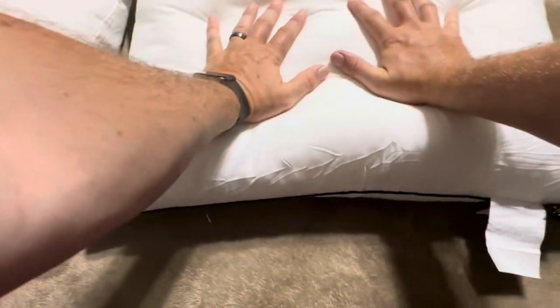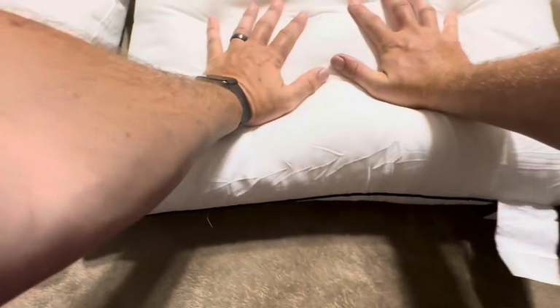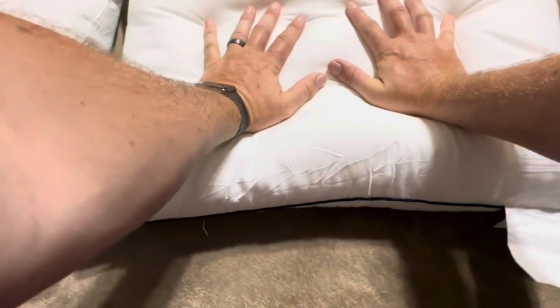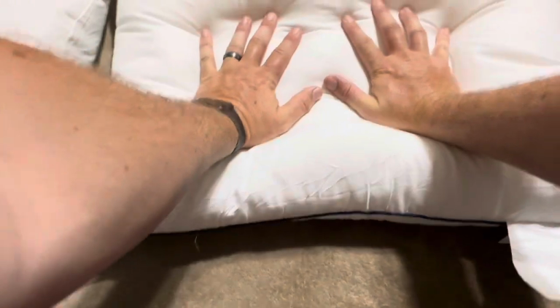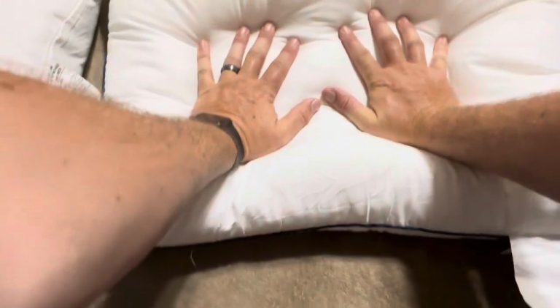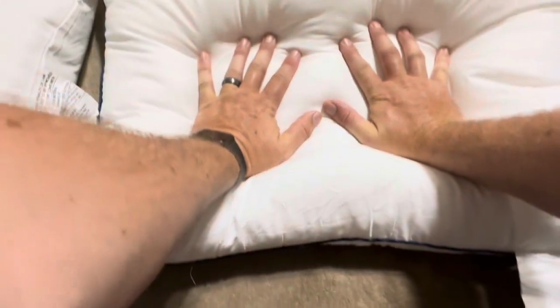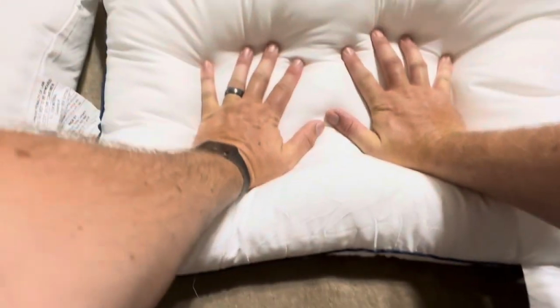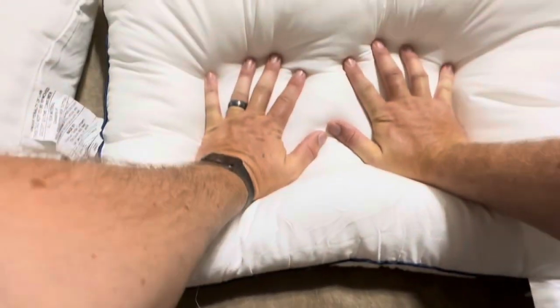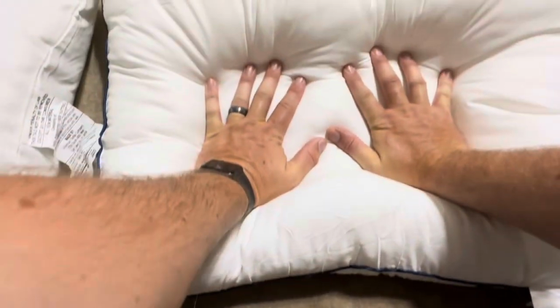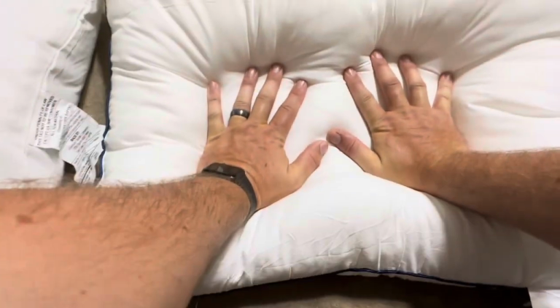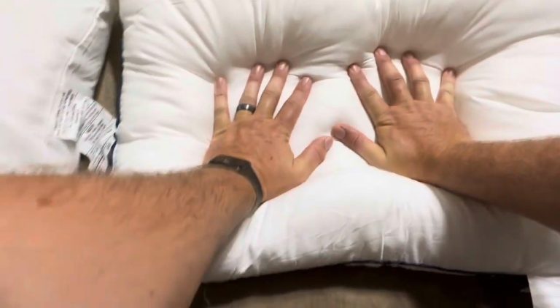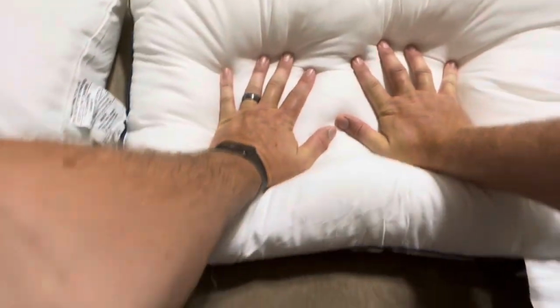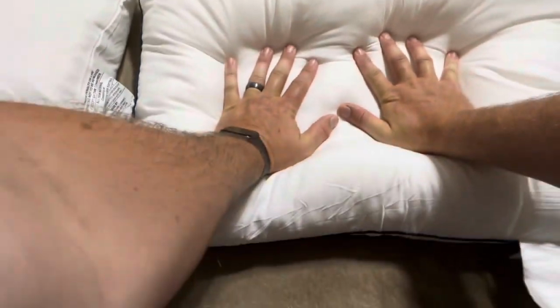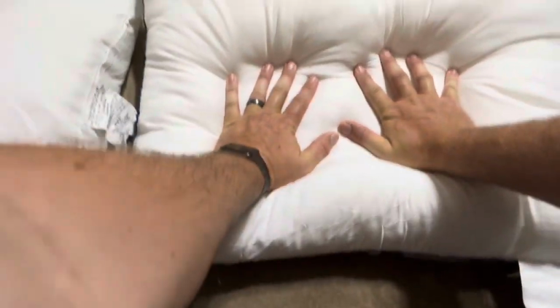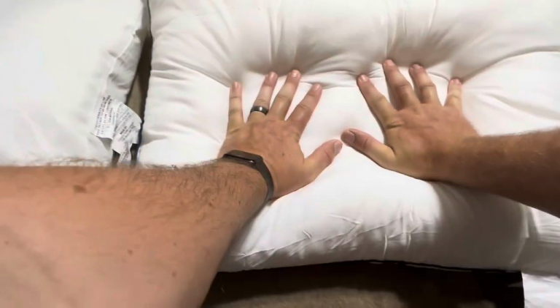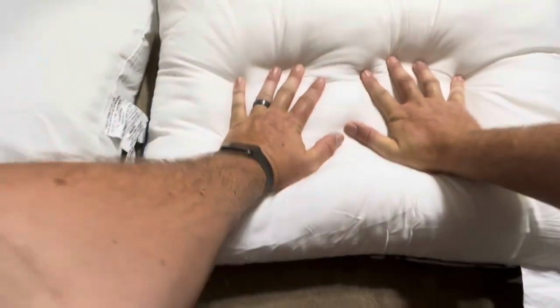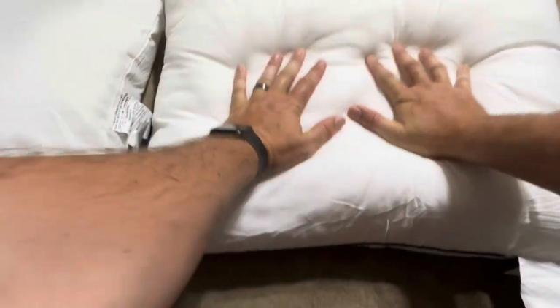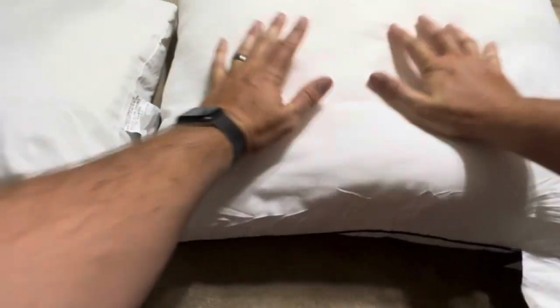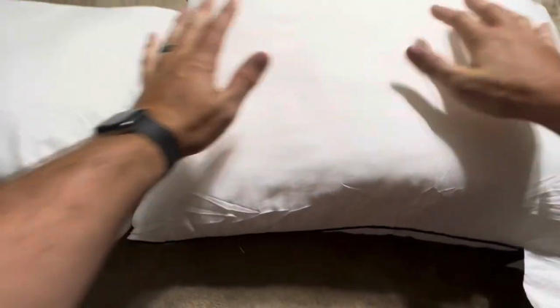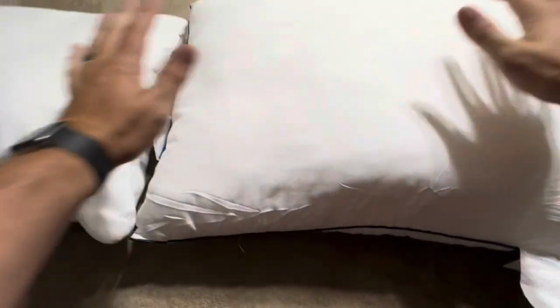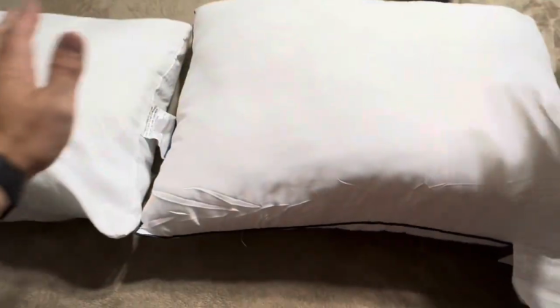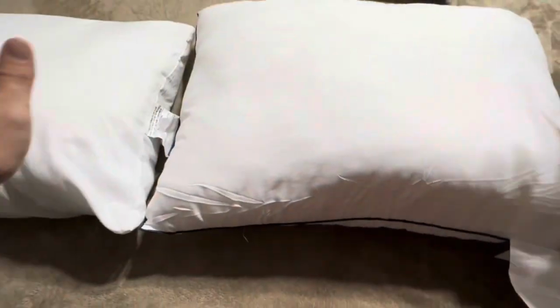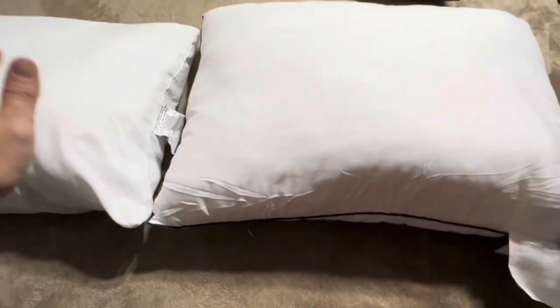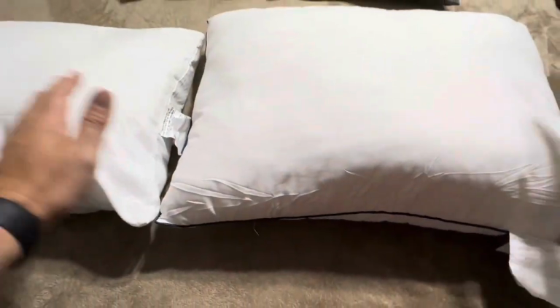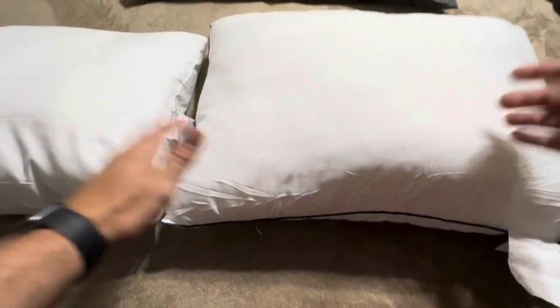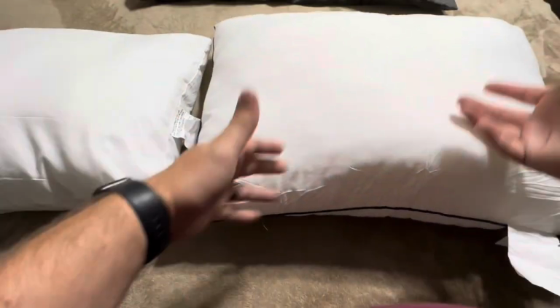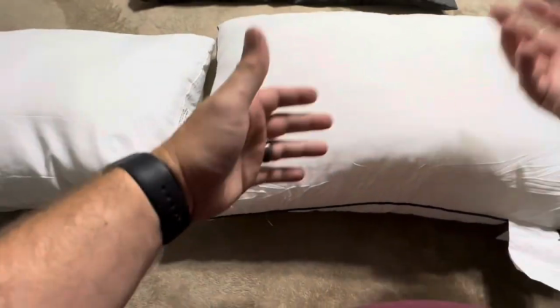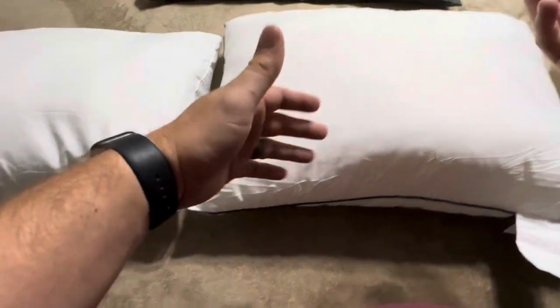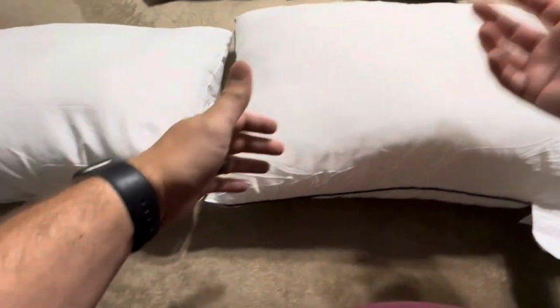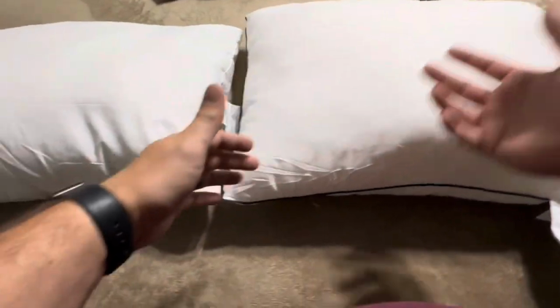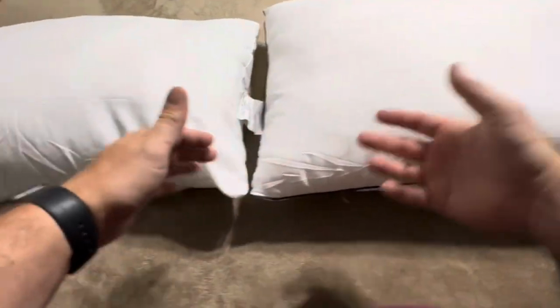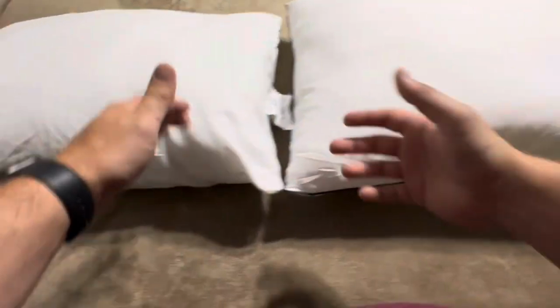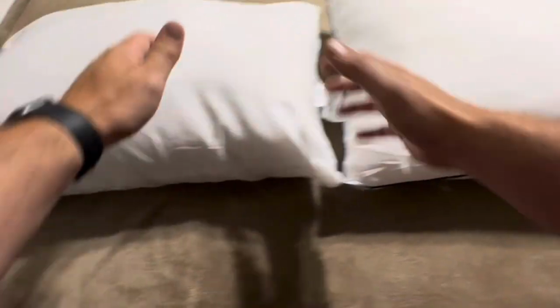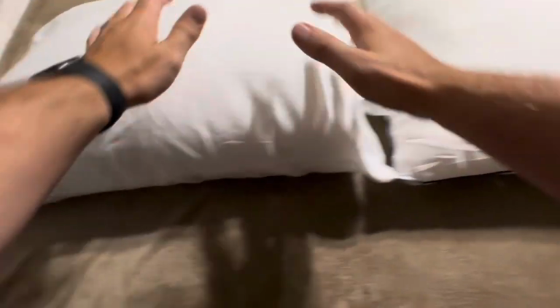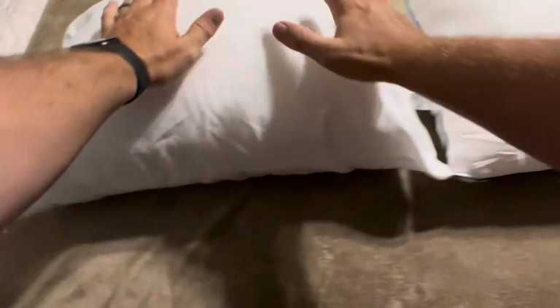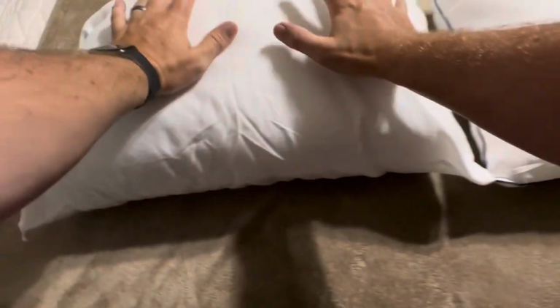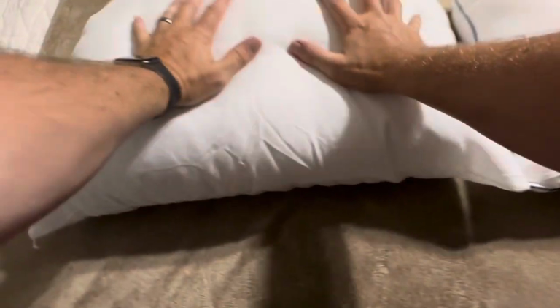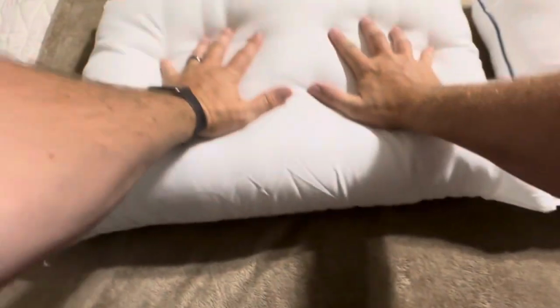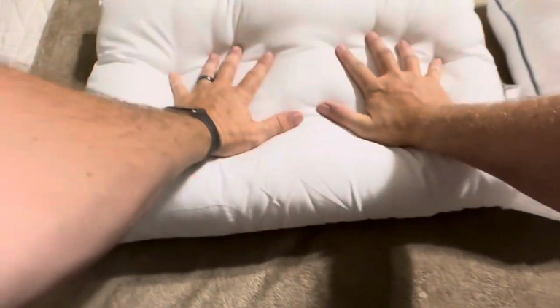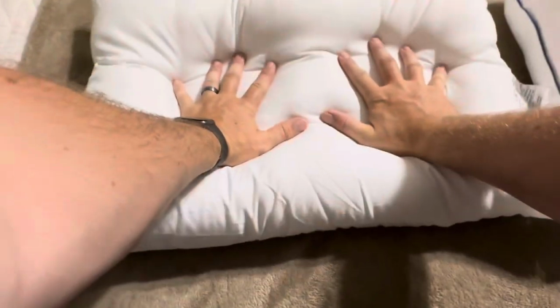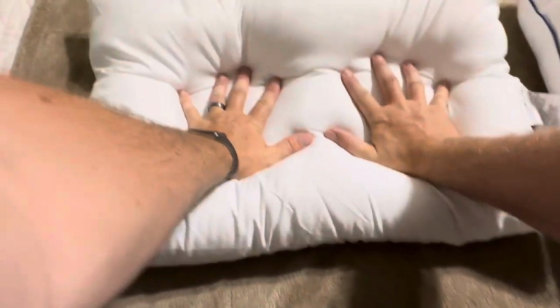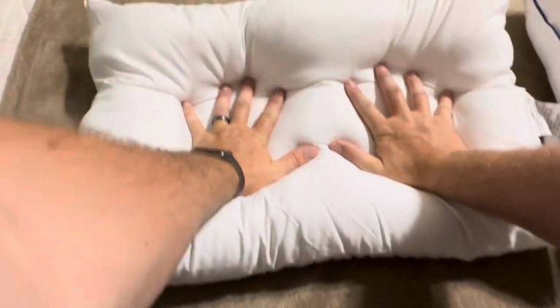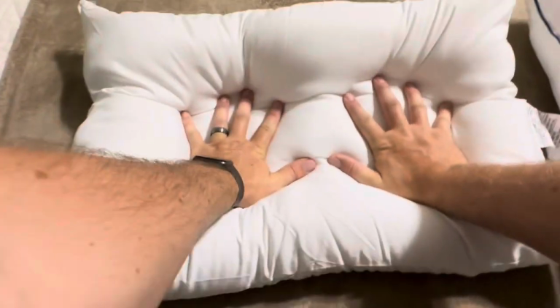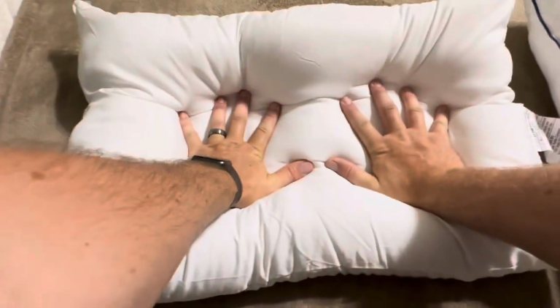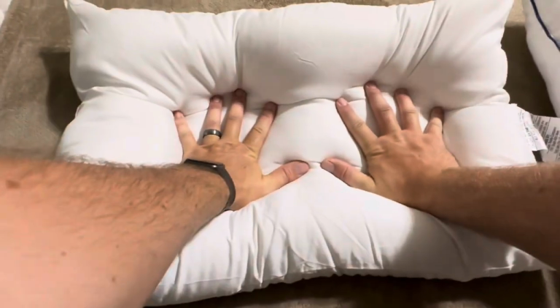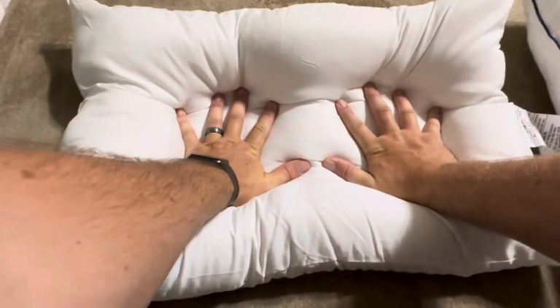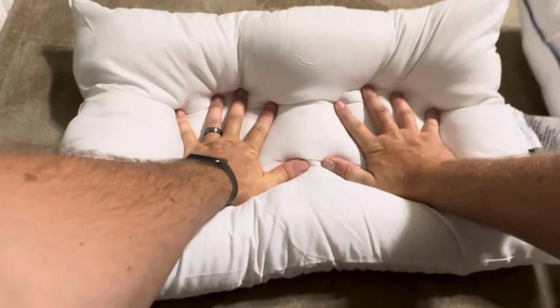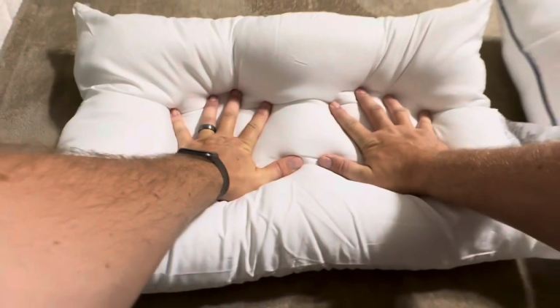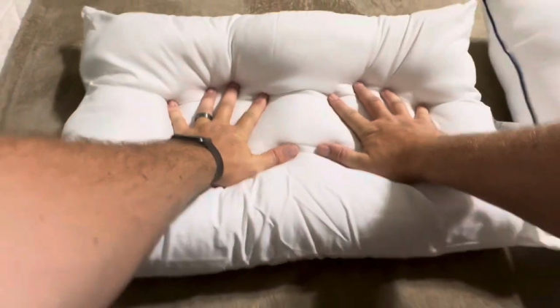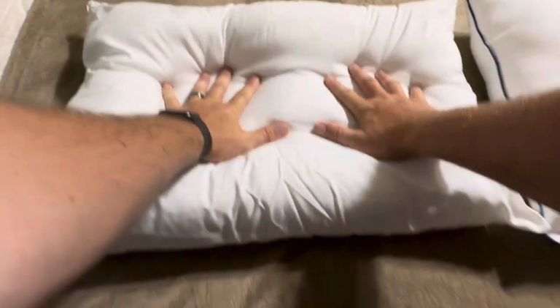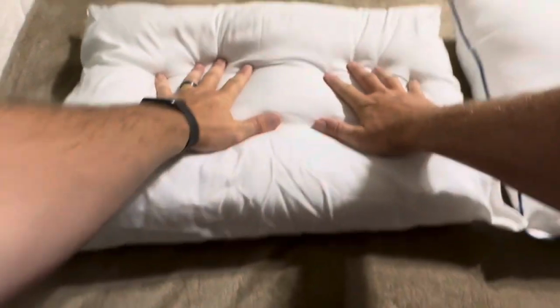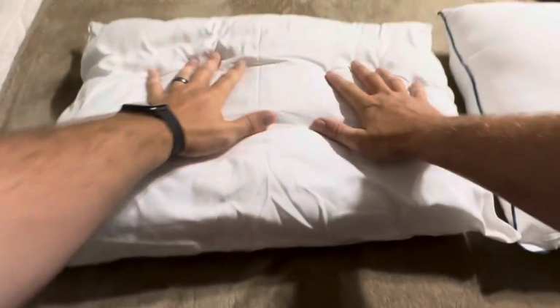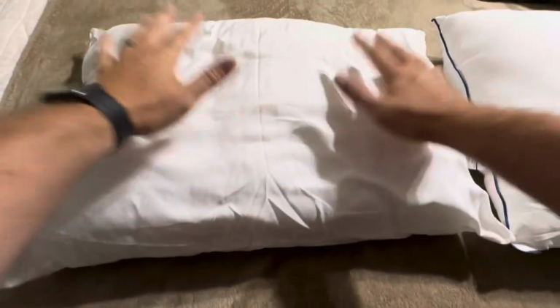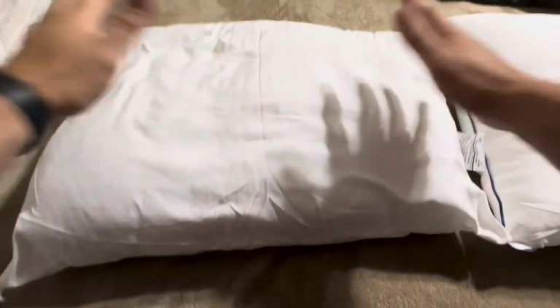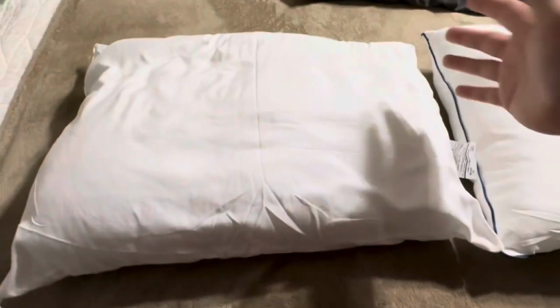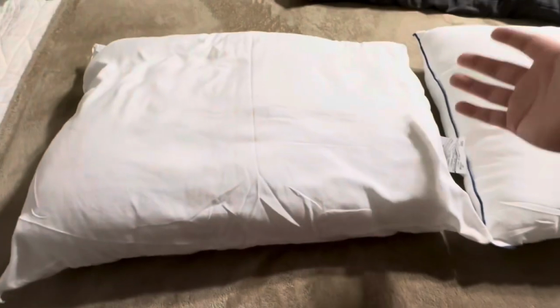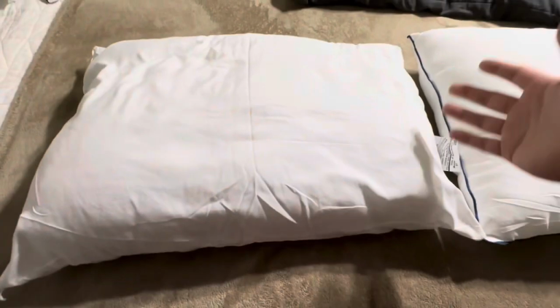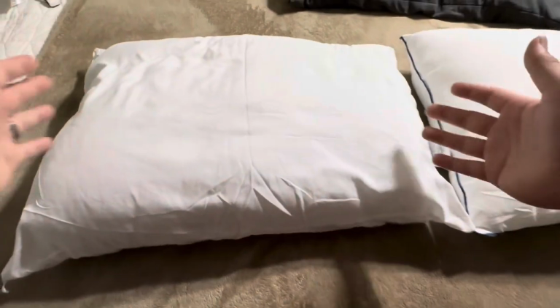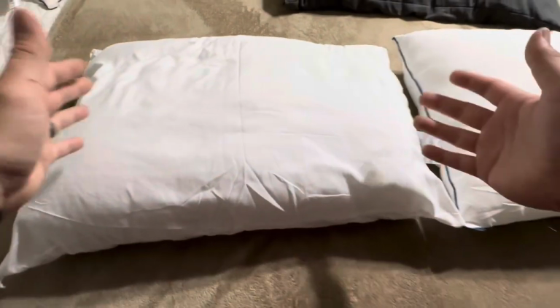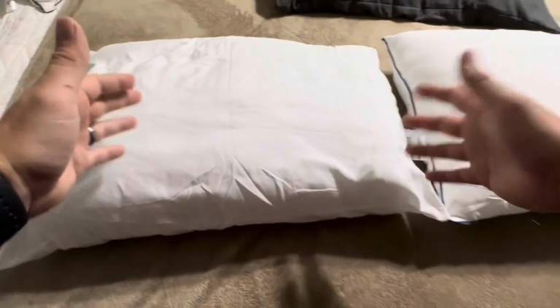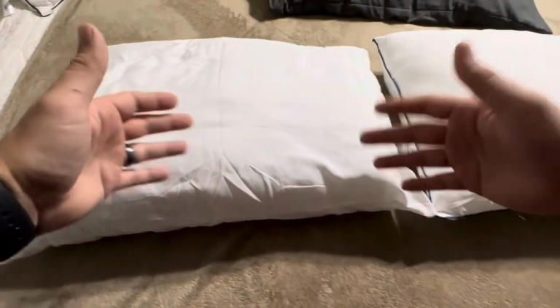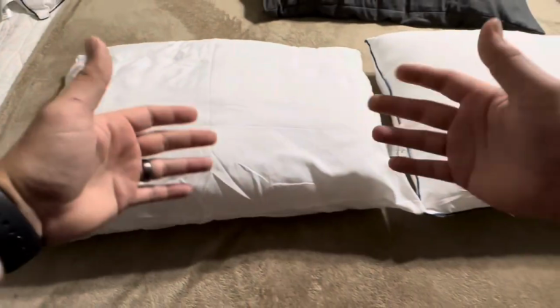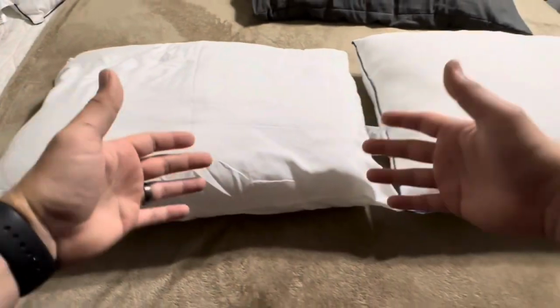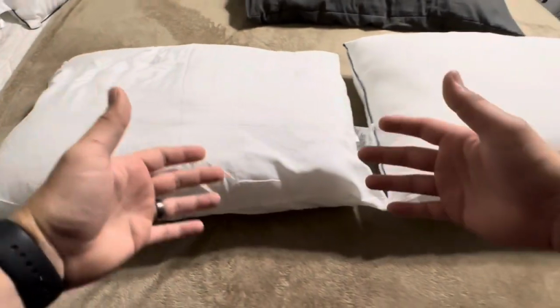I'm going to push down on this one from Homemate here on the right. As you can see, it springs back up without any issues. The one from The Big One of course springs back as well.